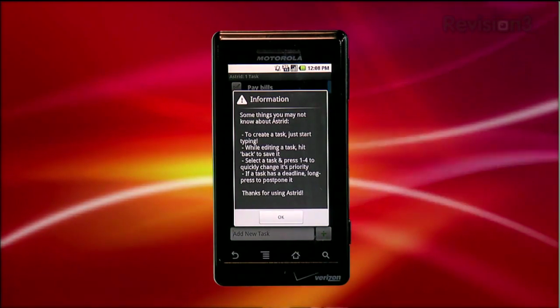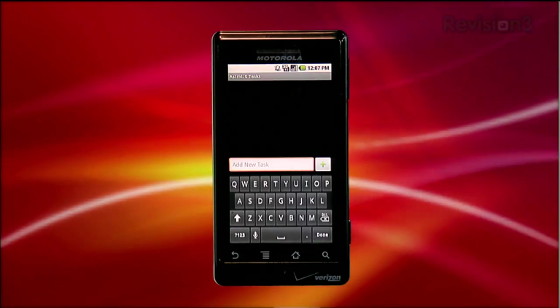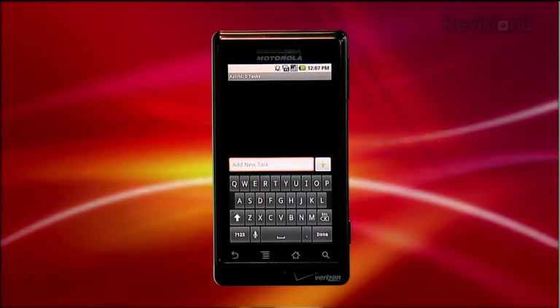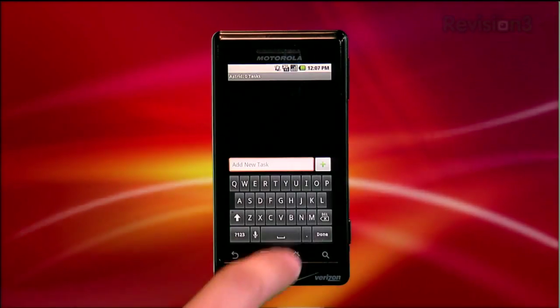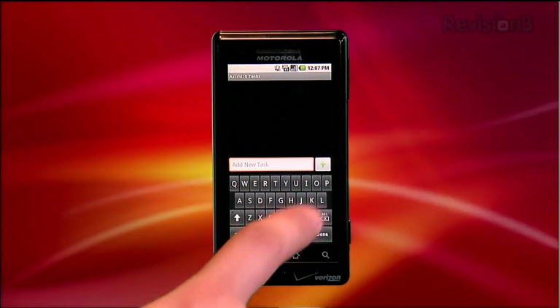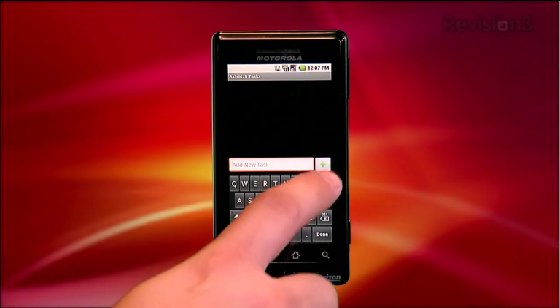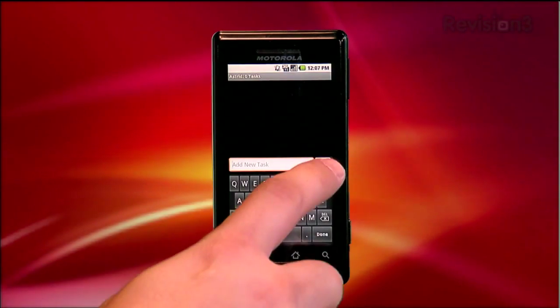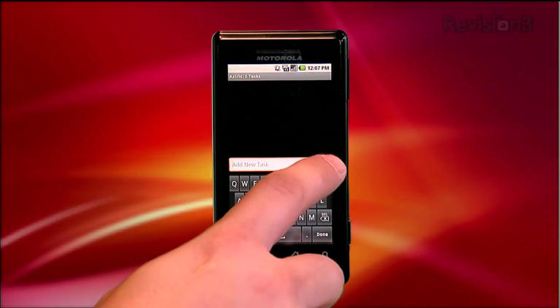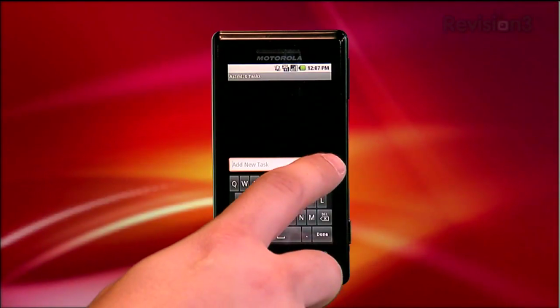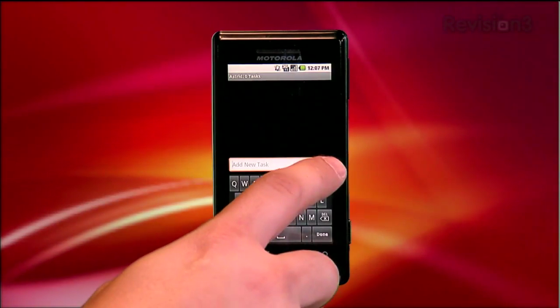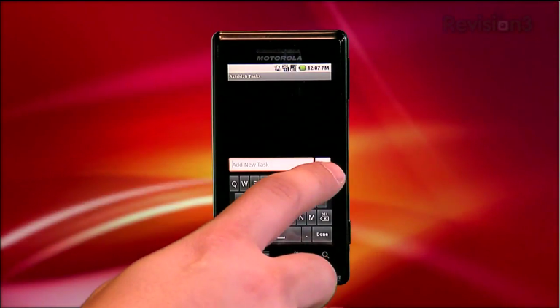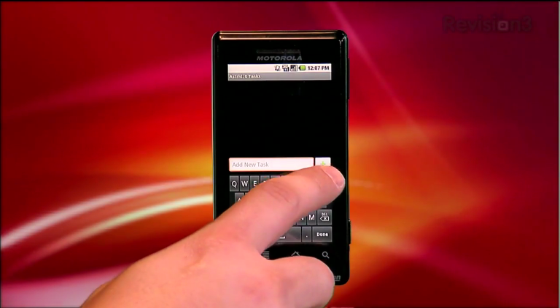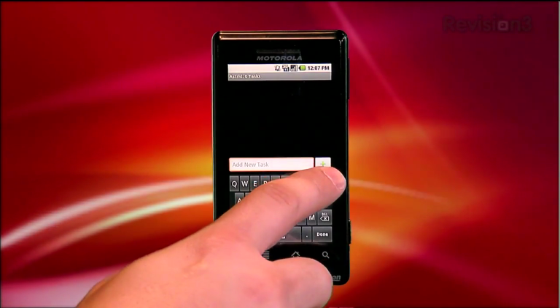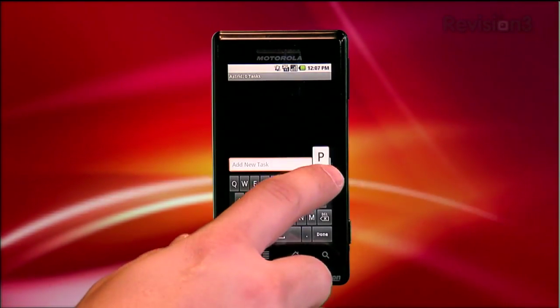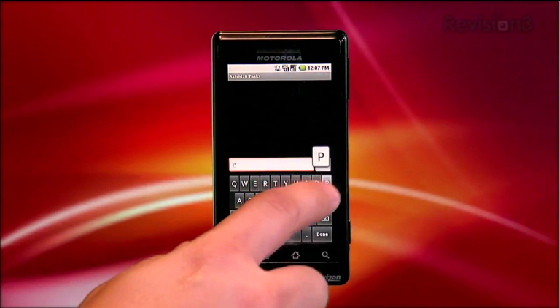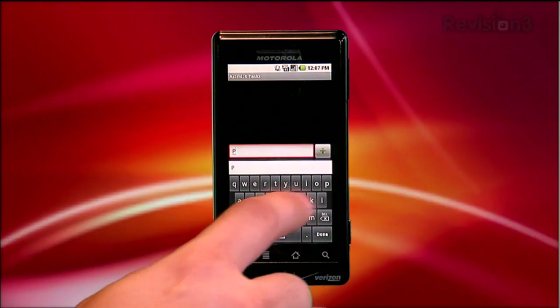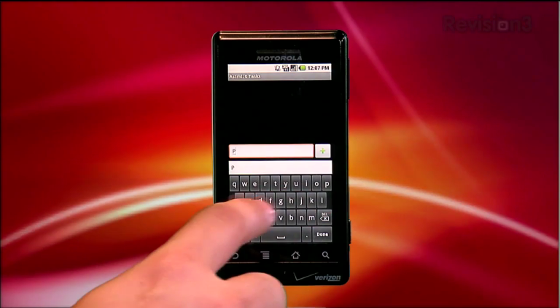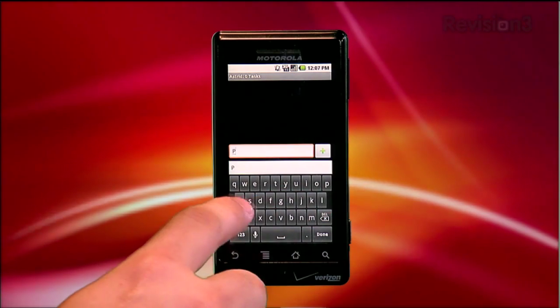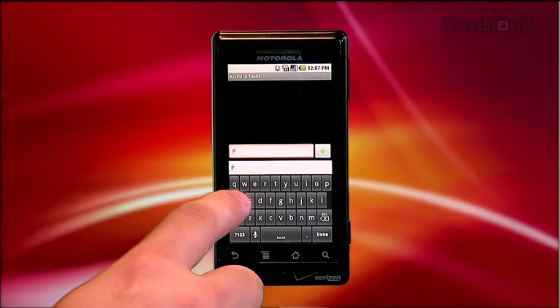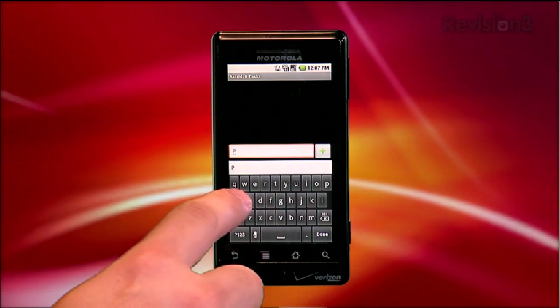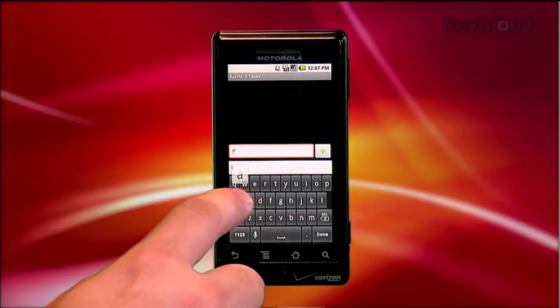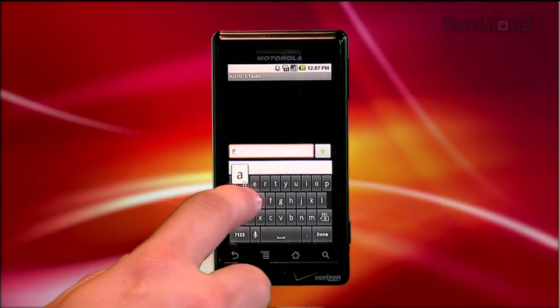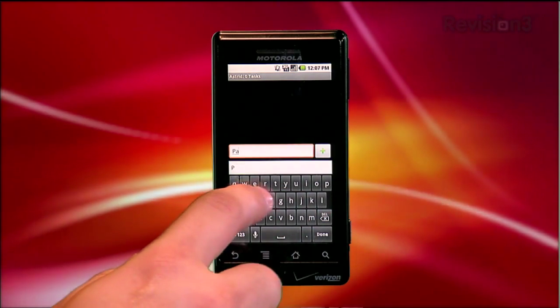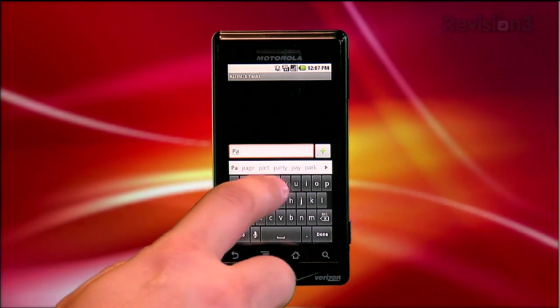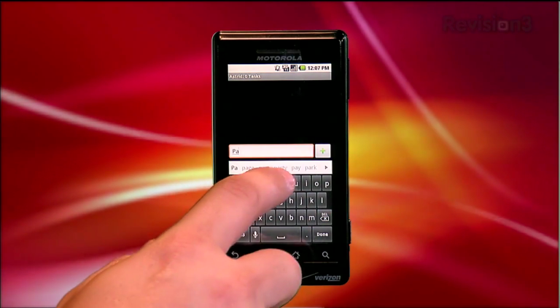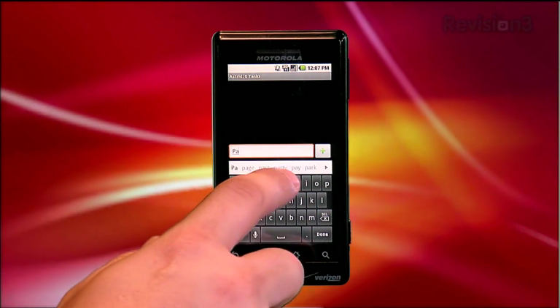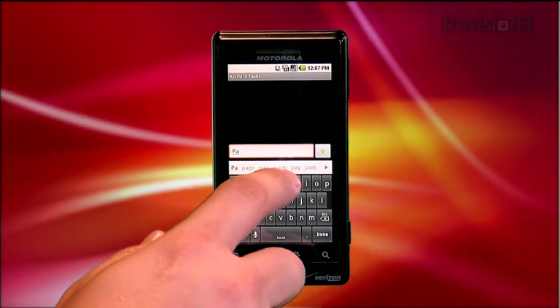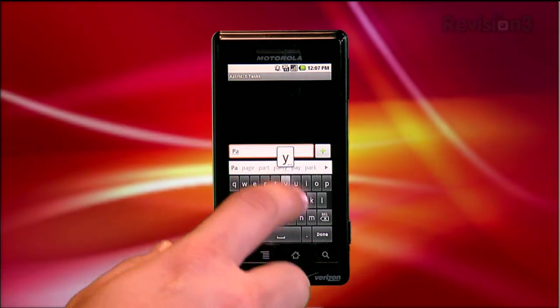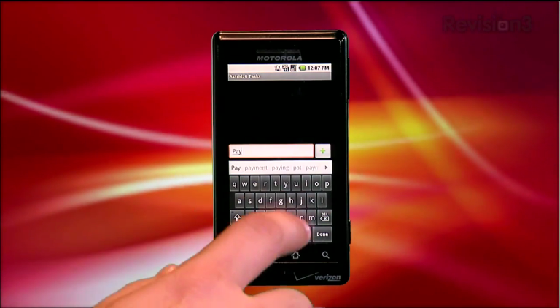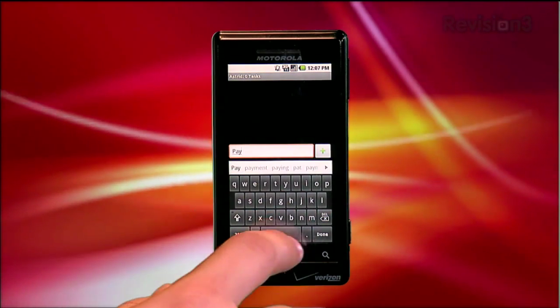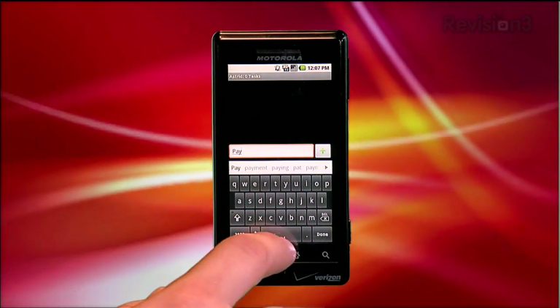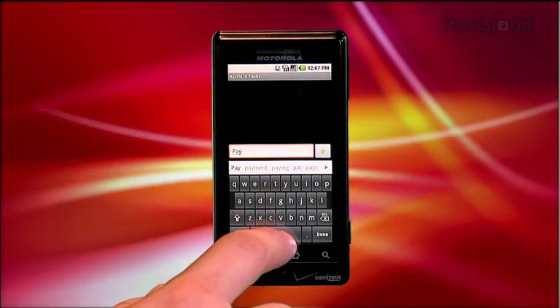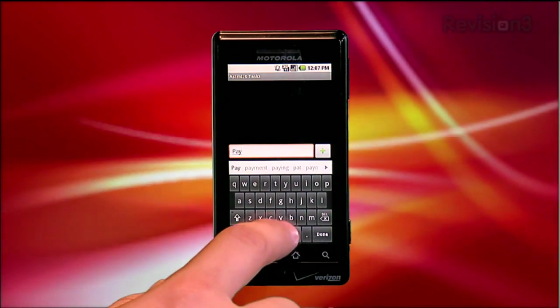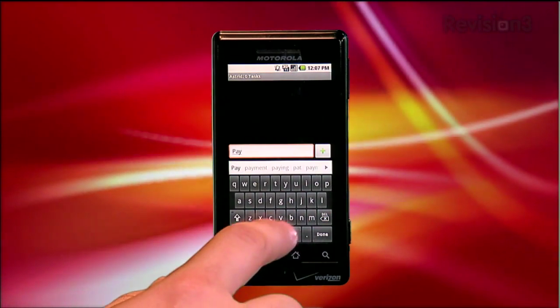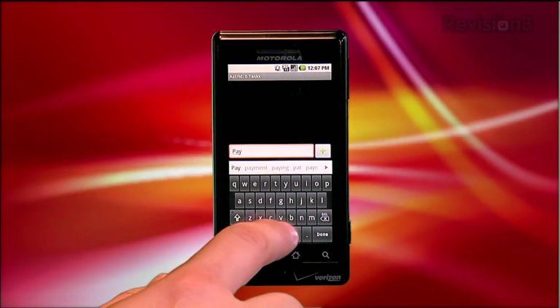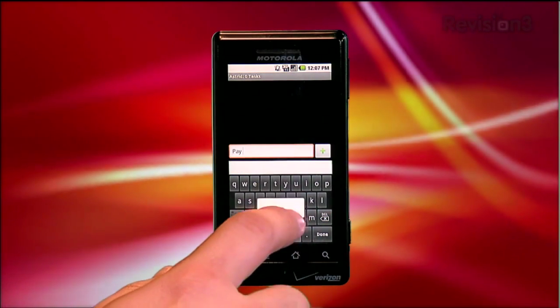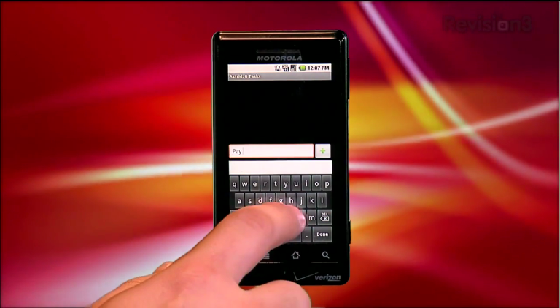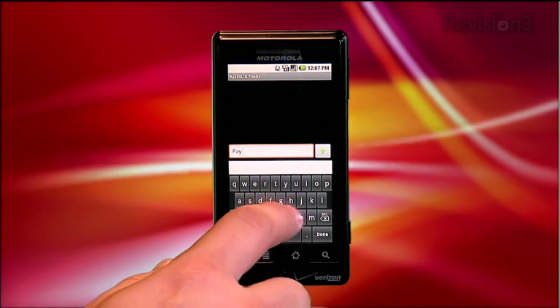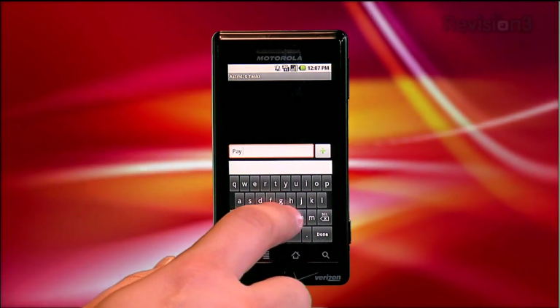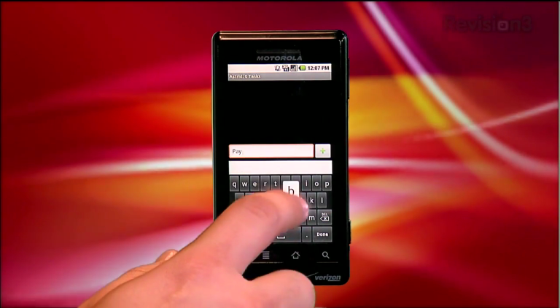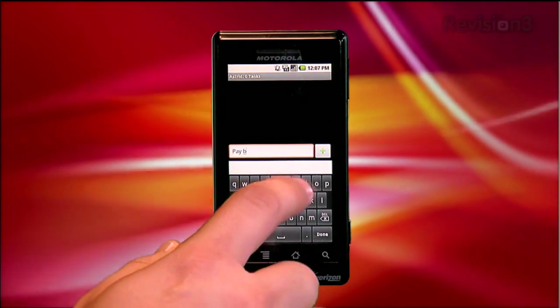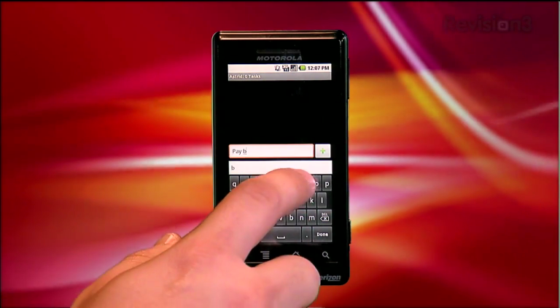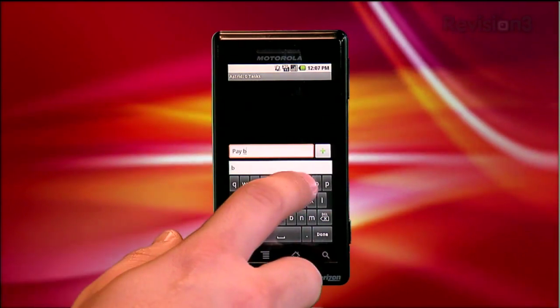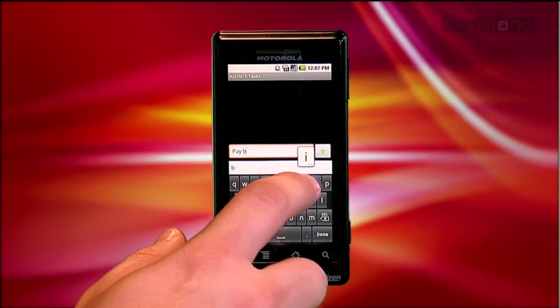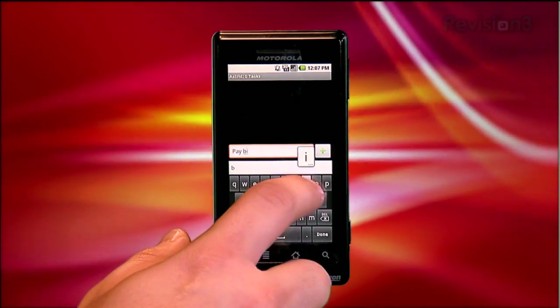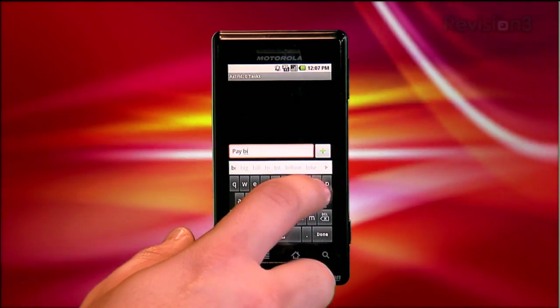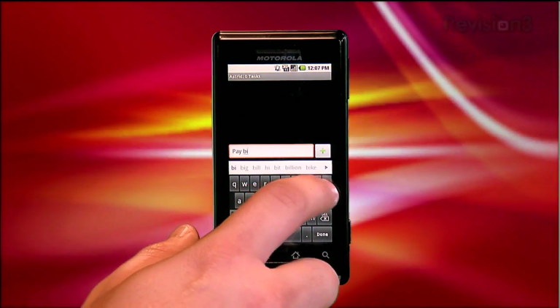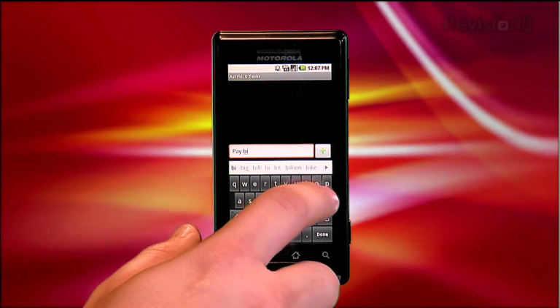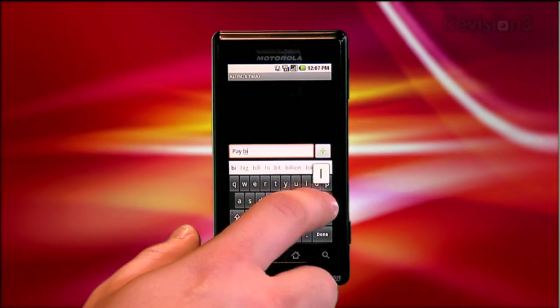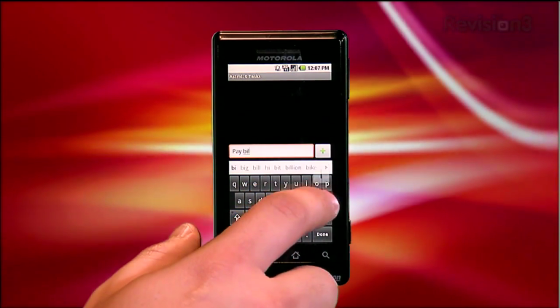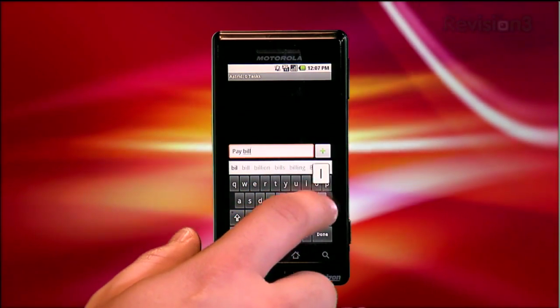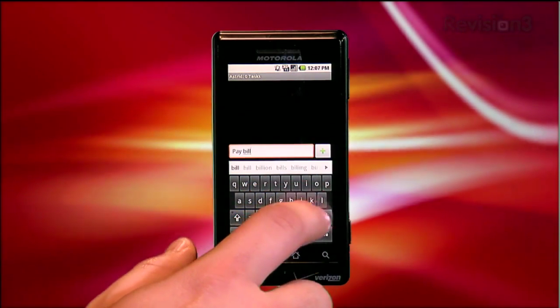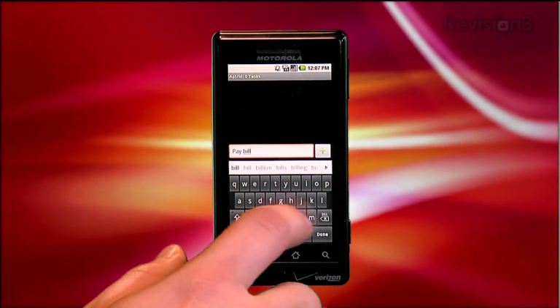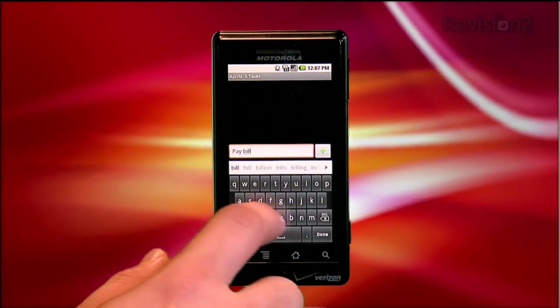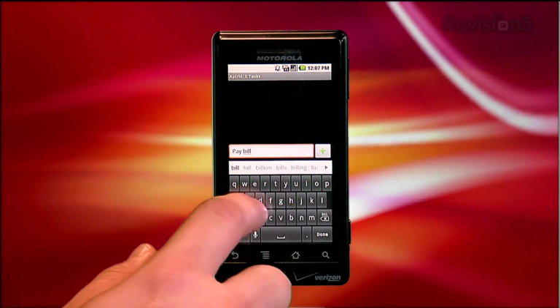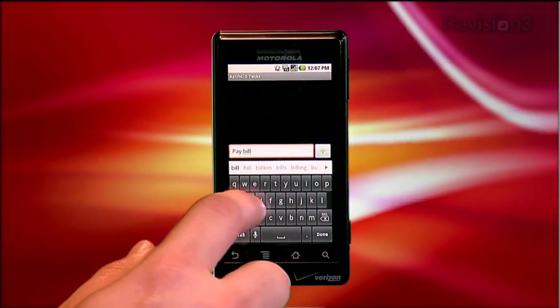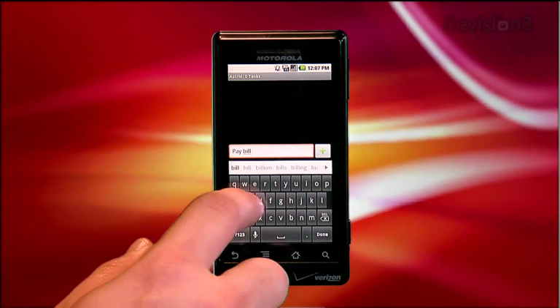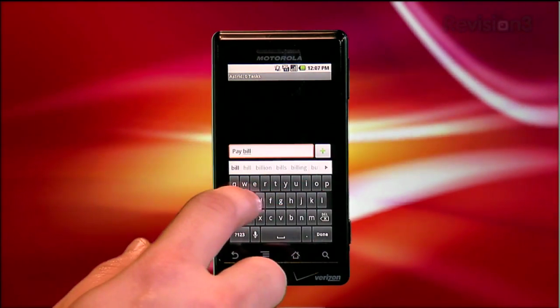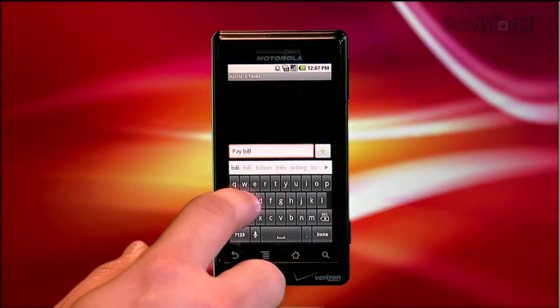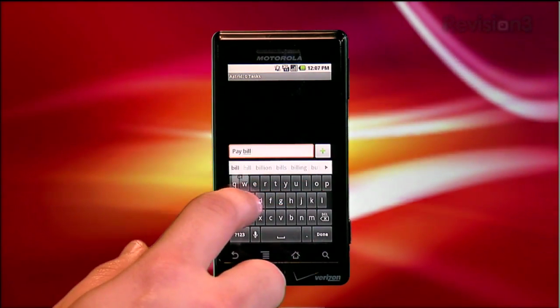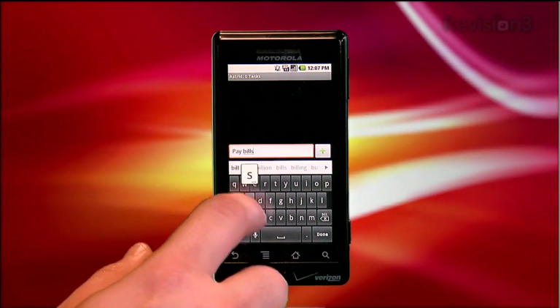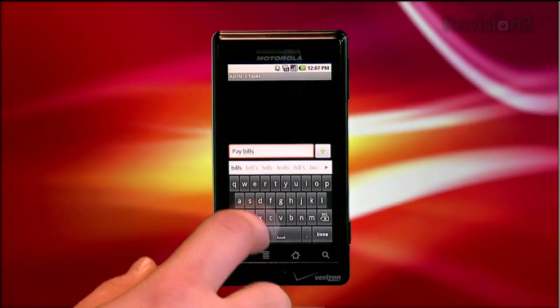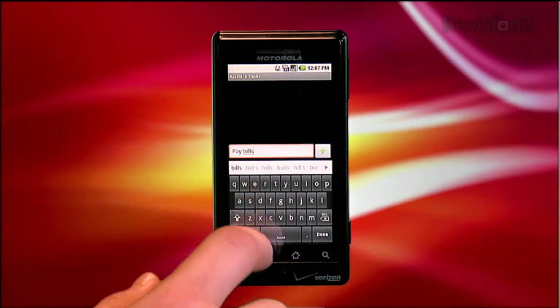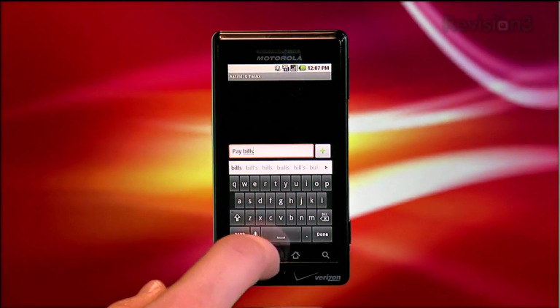So on the main screen, you can enter your task, press the plus button, and your task has been added to your to-do list. Easy as that.